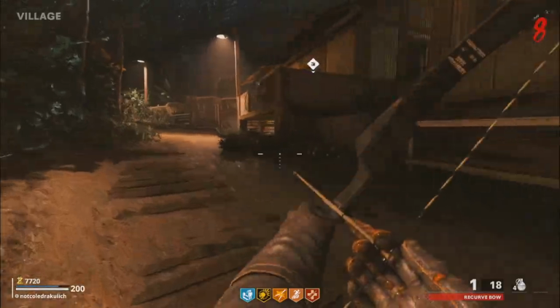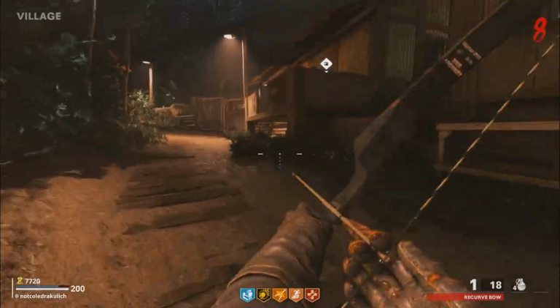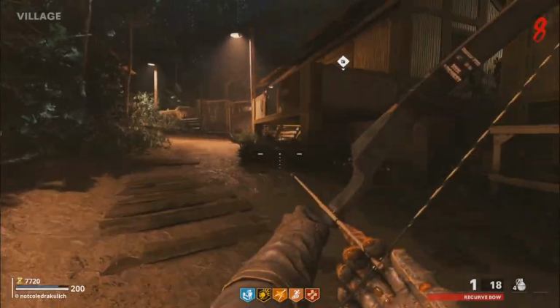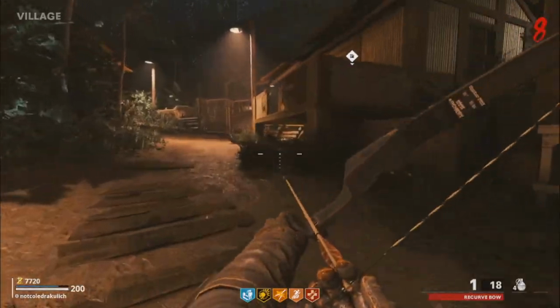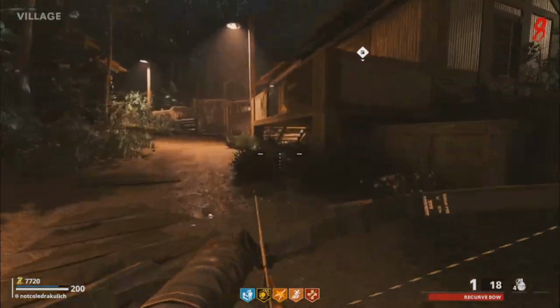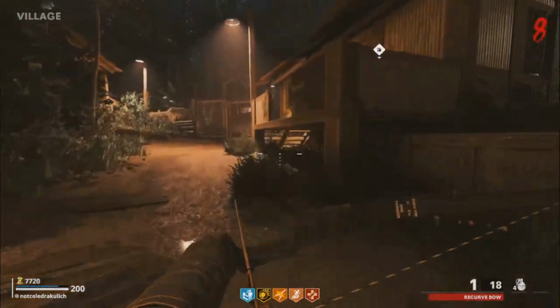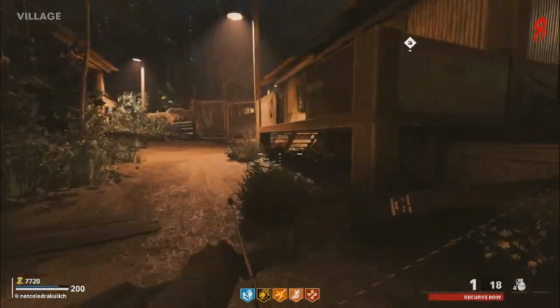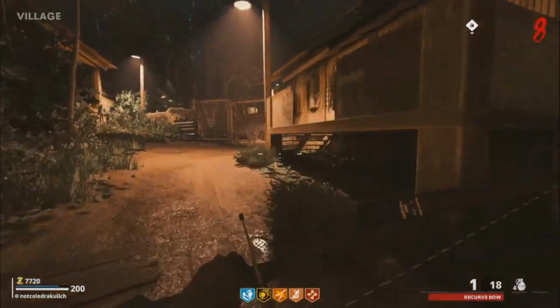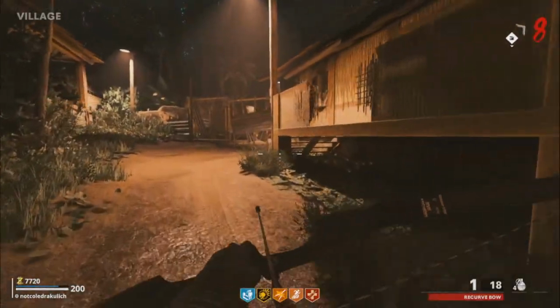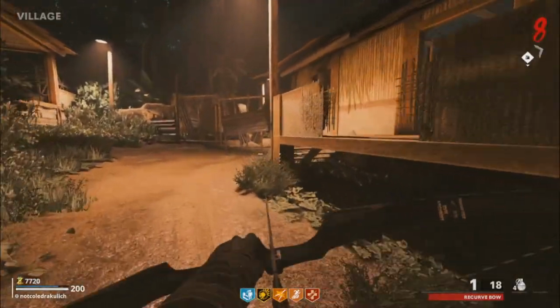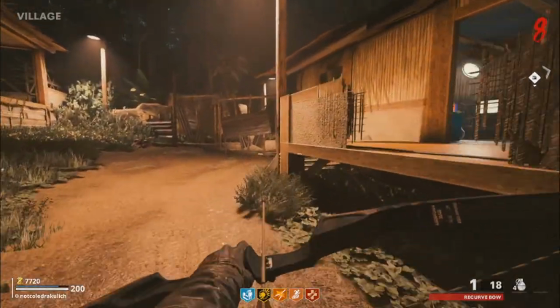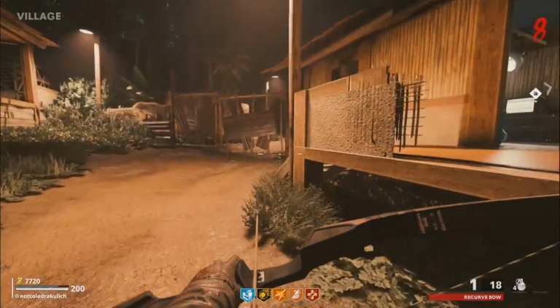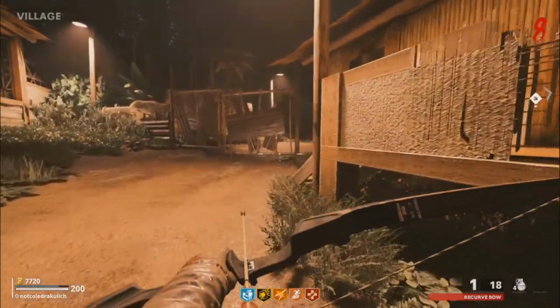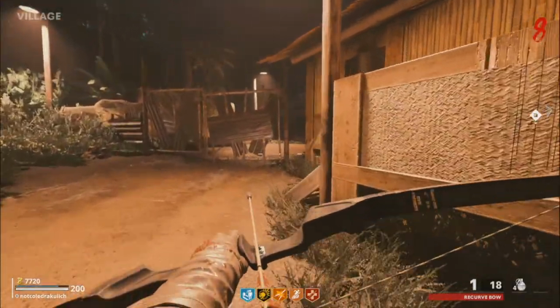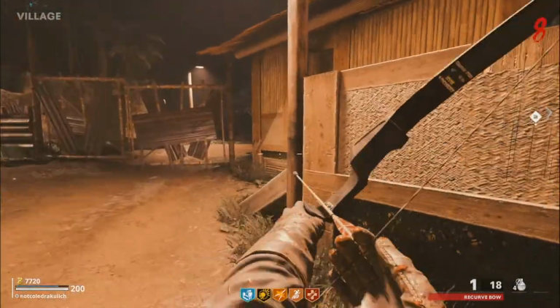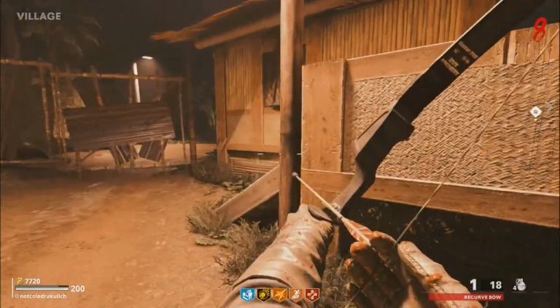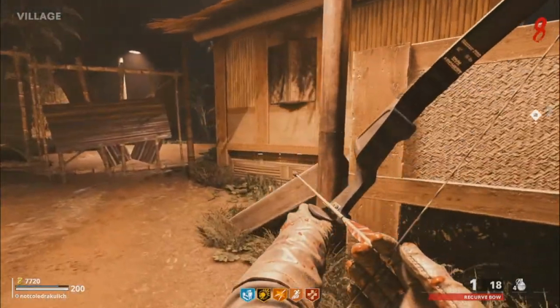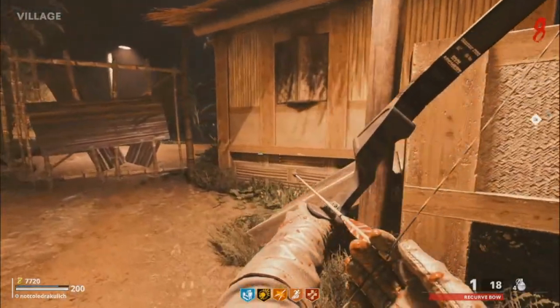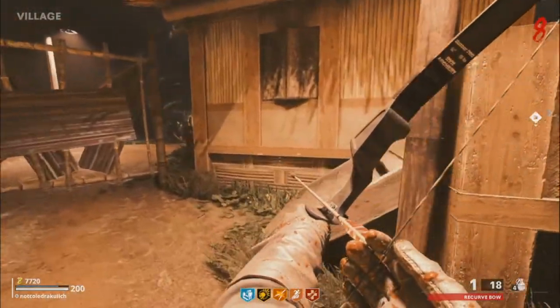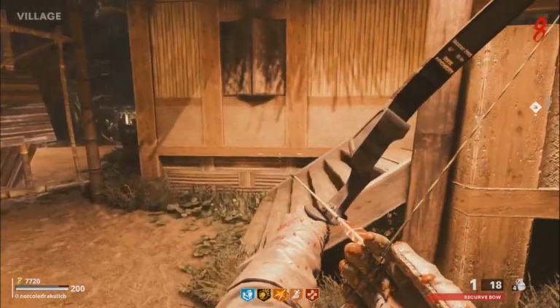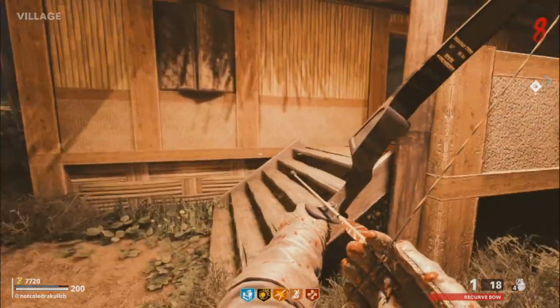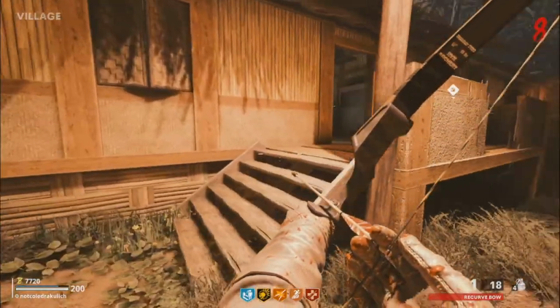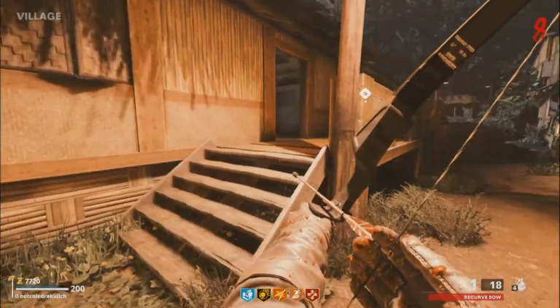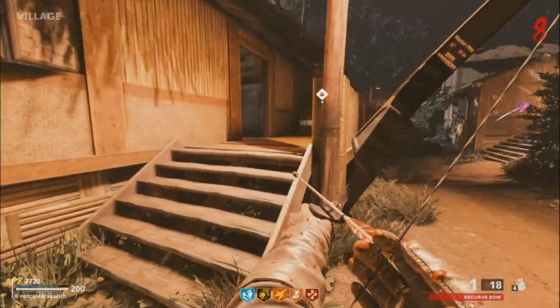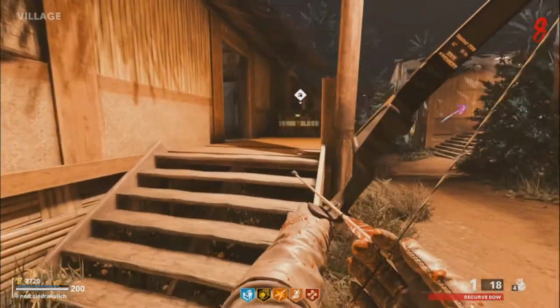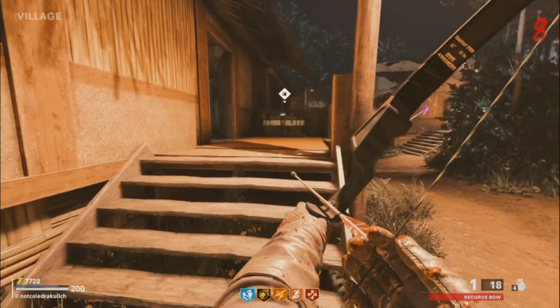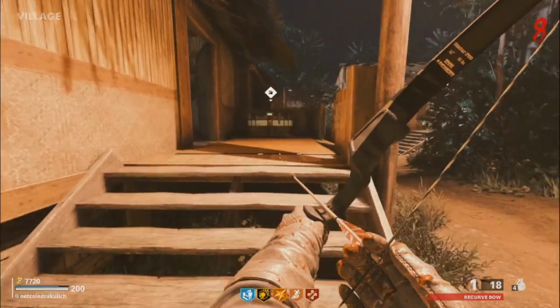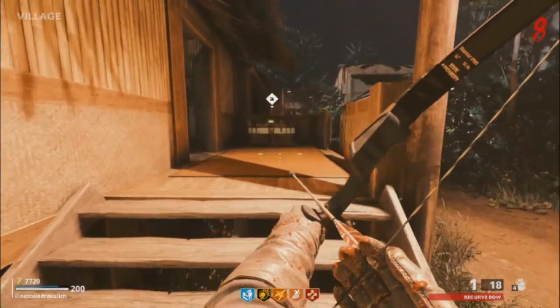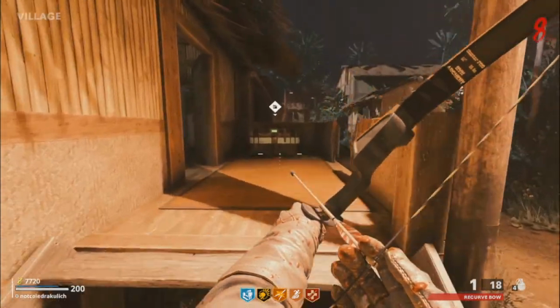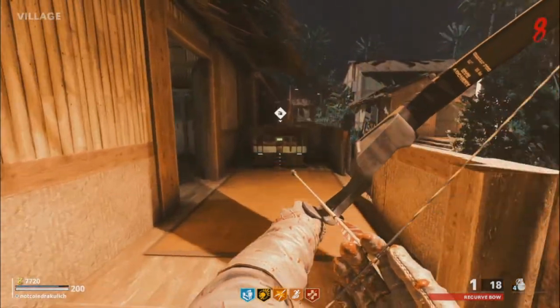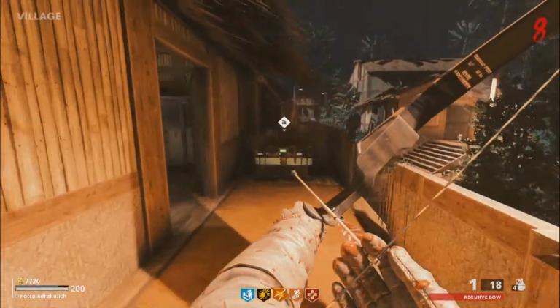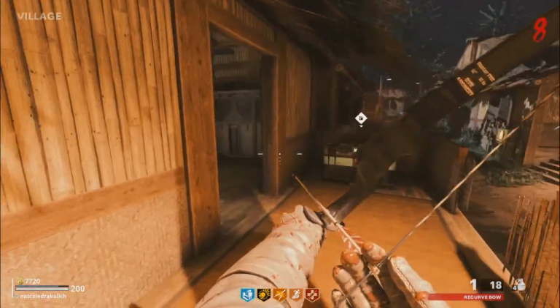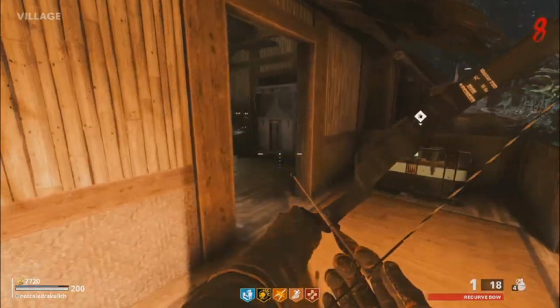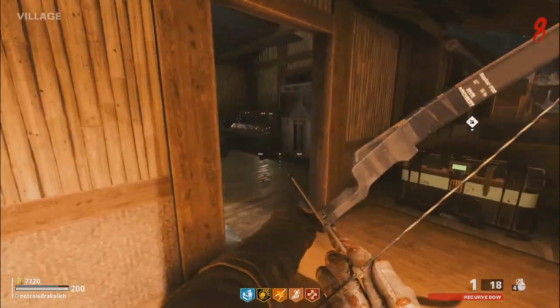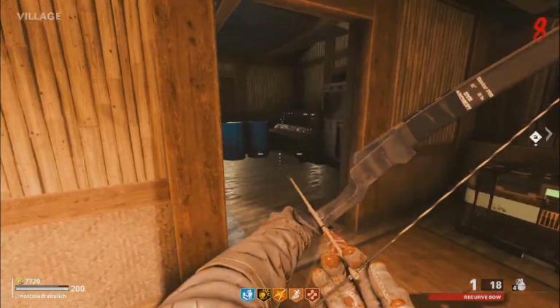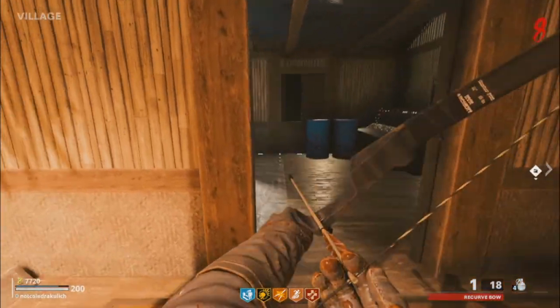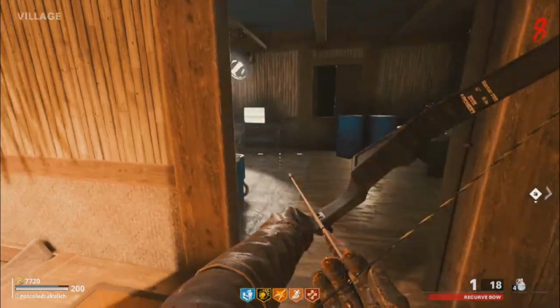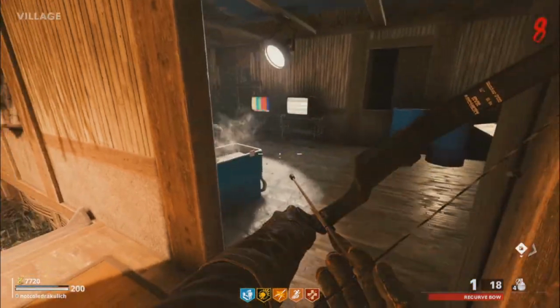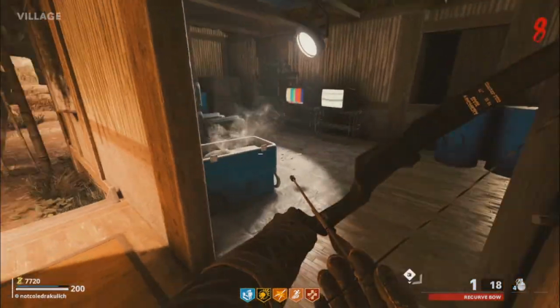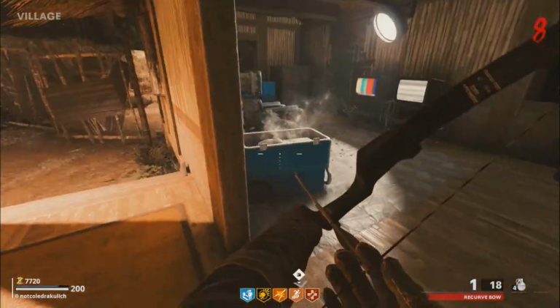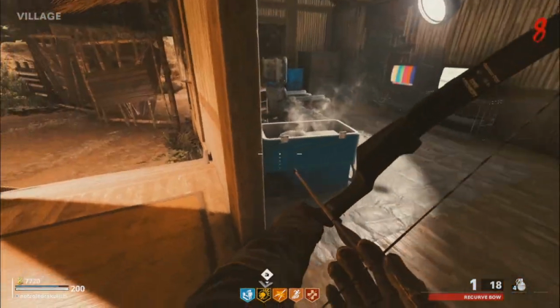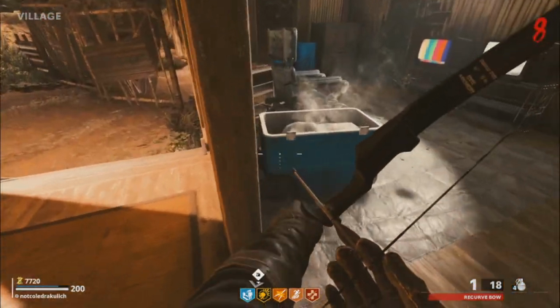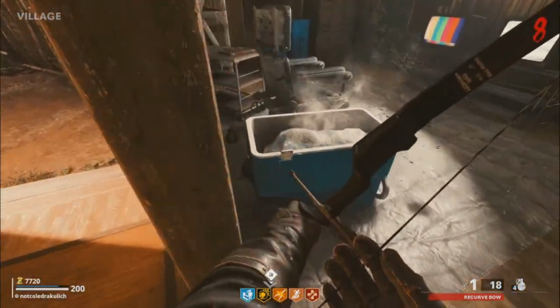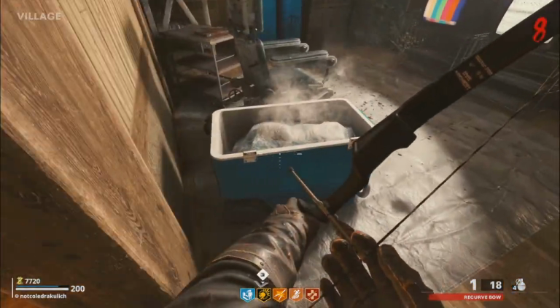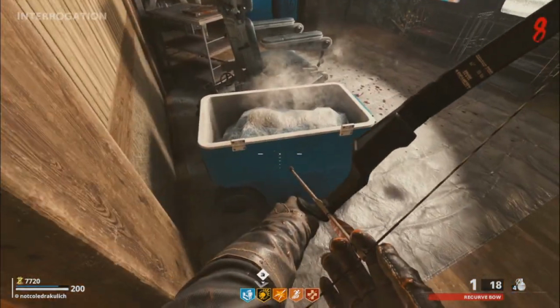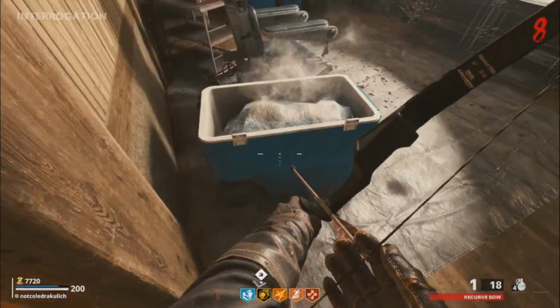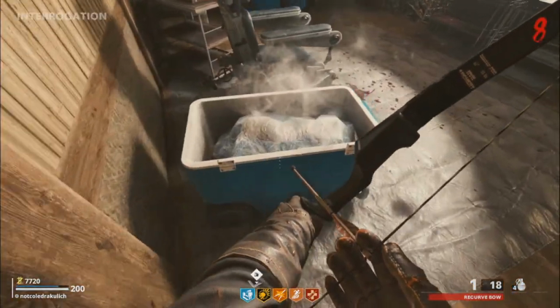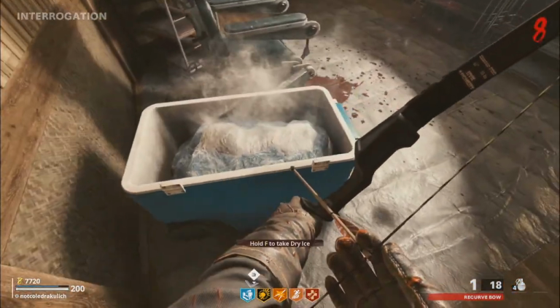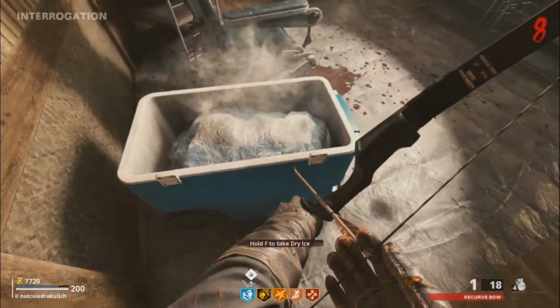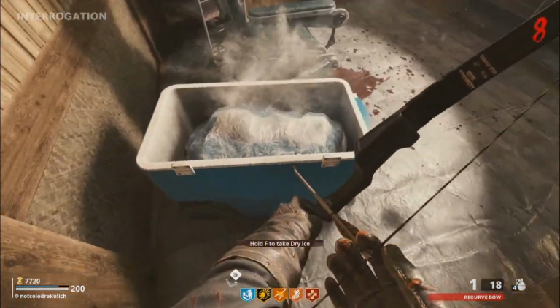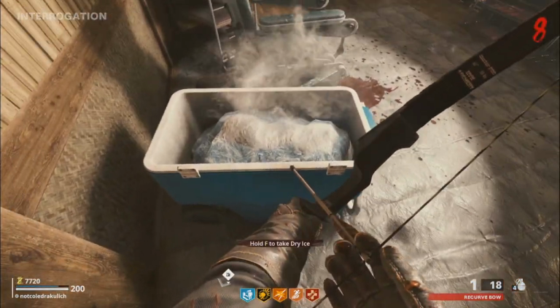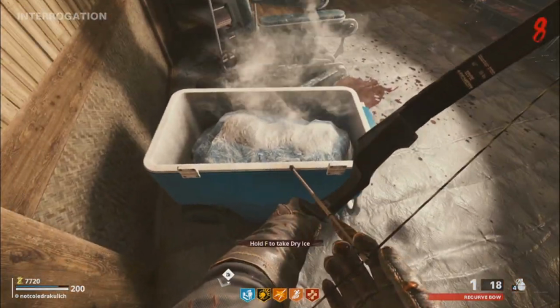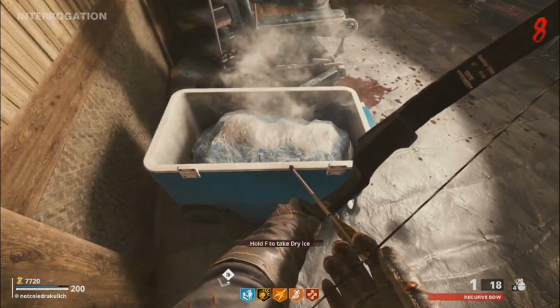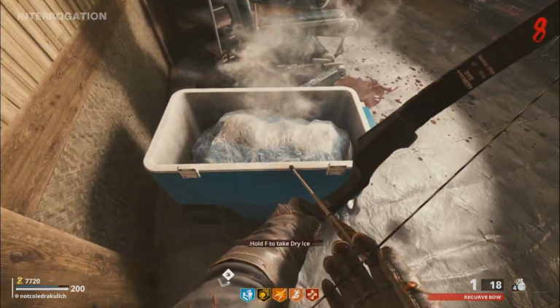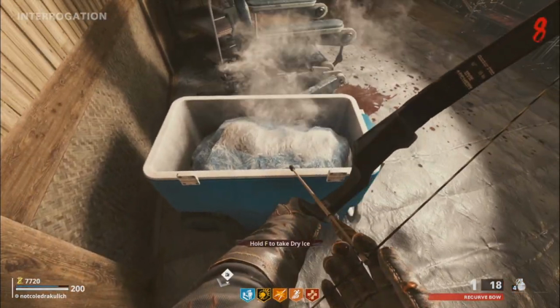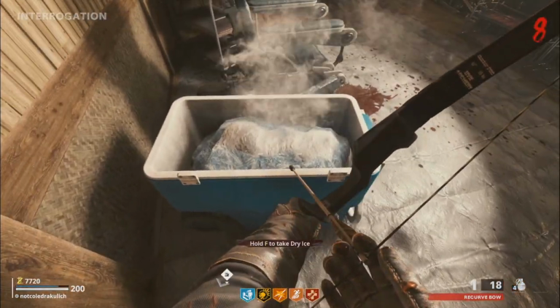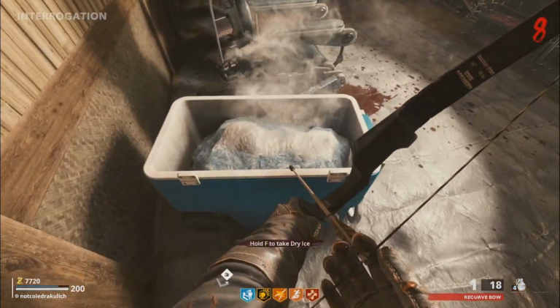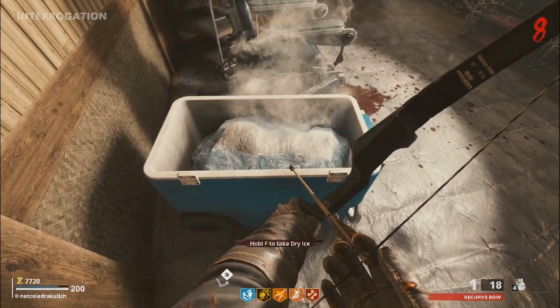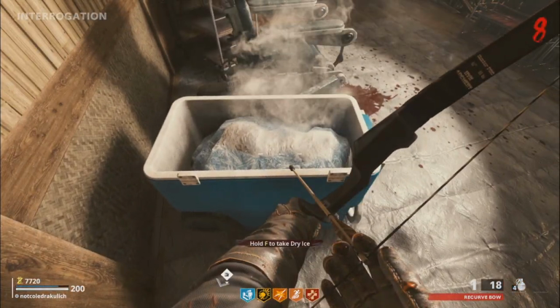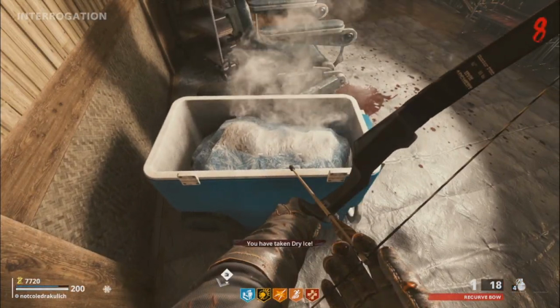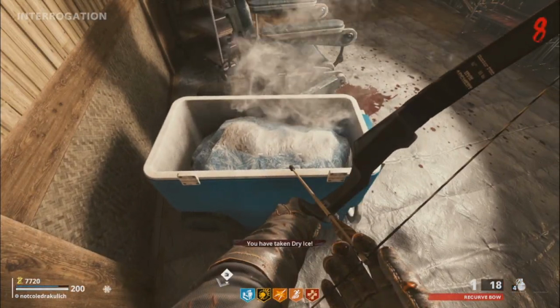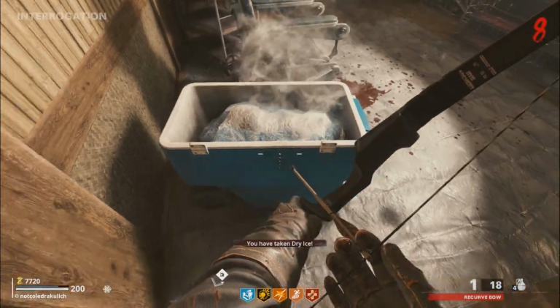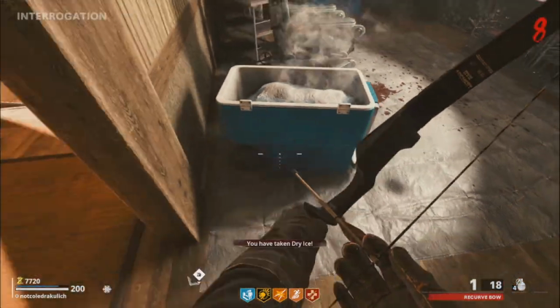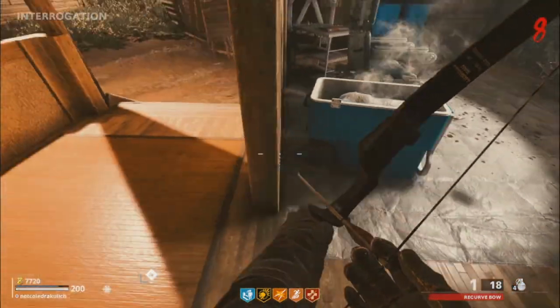Once you have the bow in your game, you will want to come to the village and come to this hut where the ammo box is, and grab the dry ice out of the cooler on the floor.